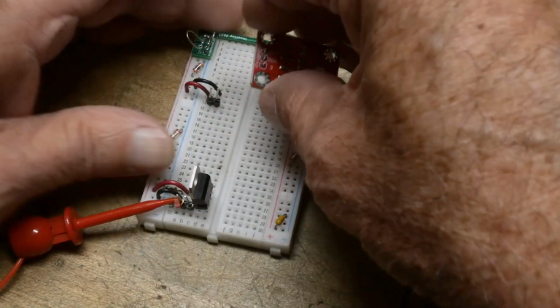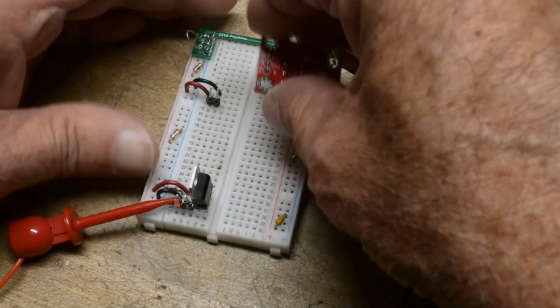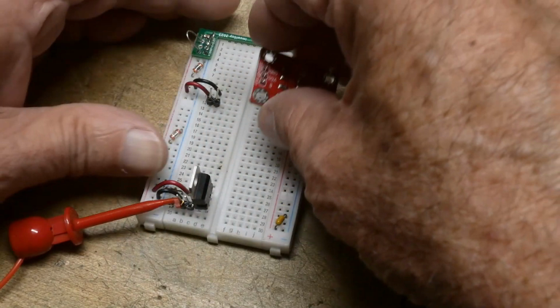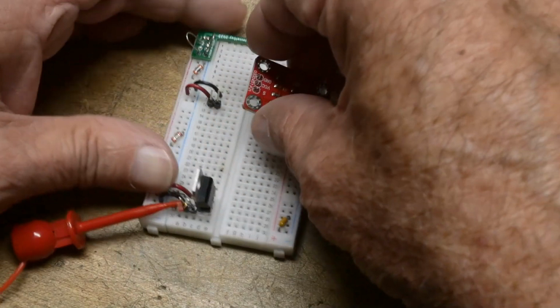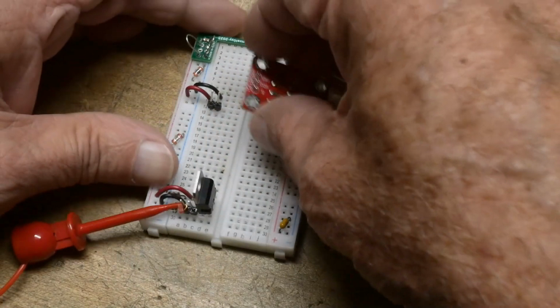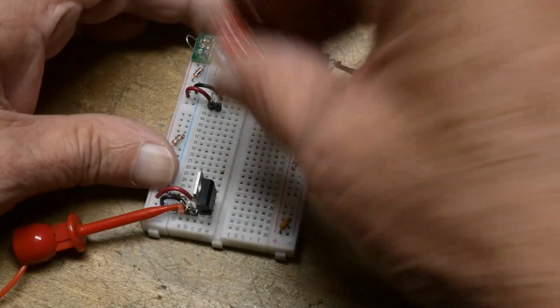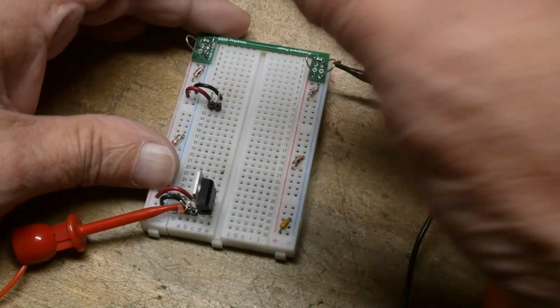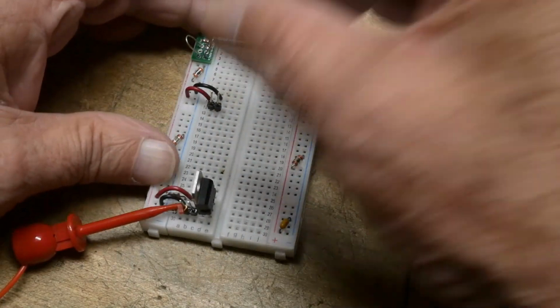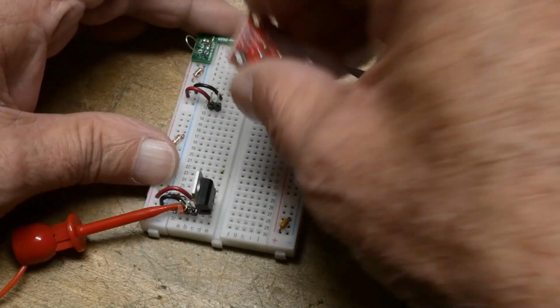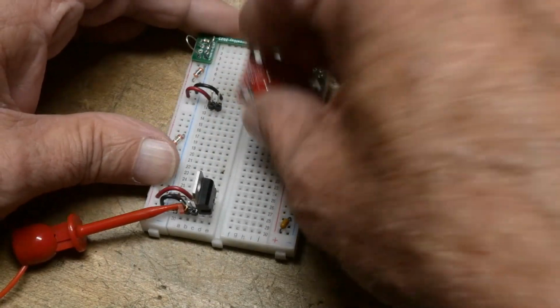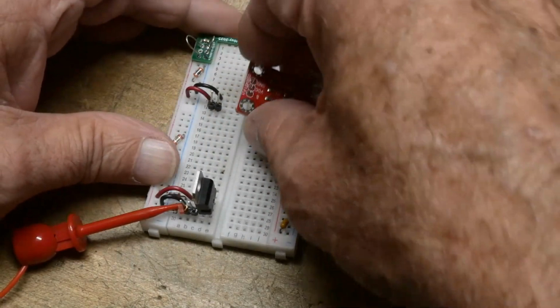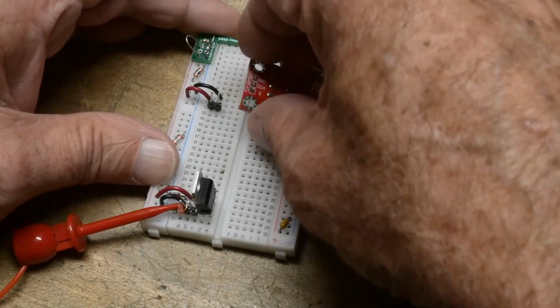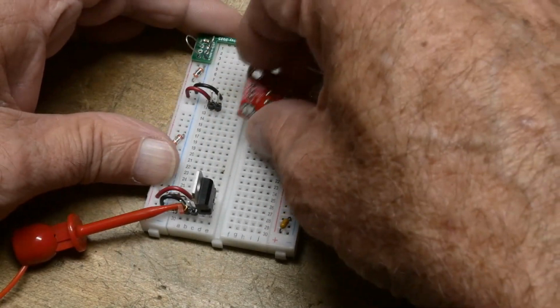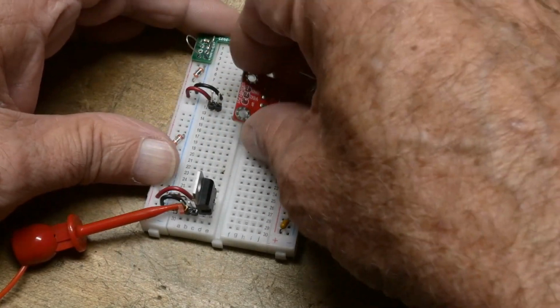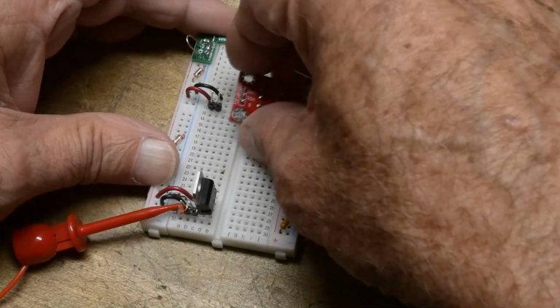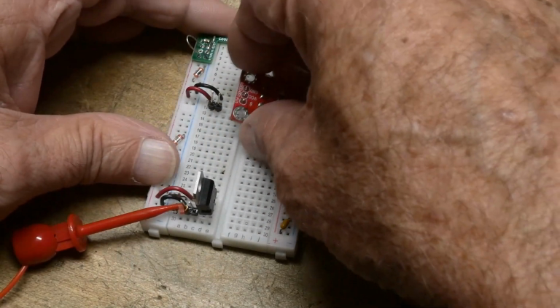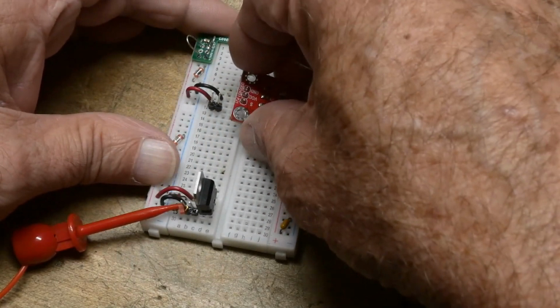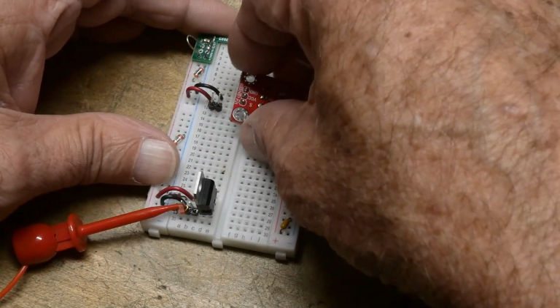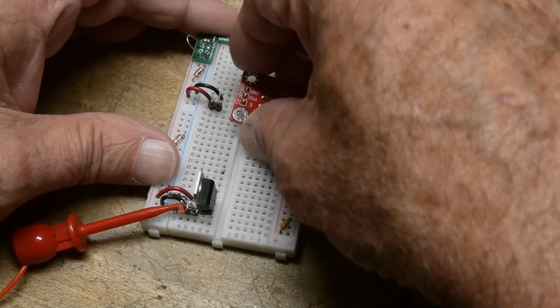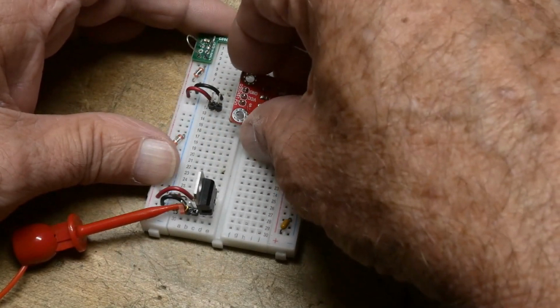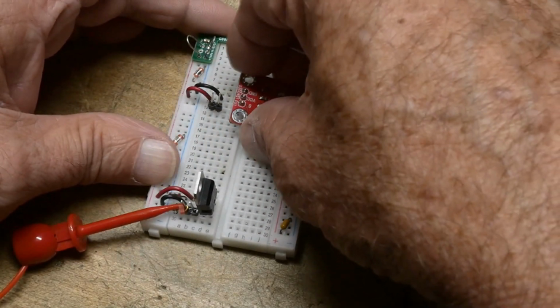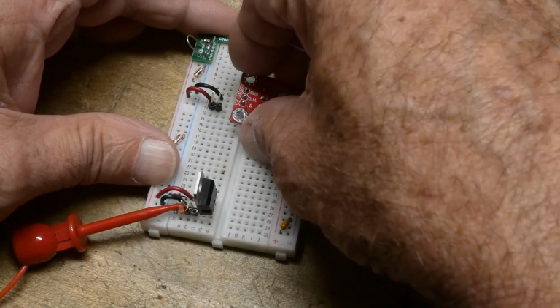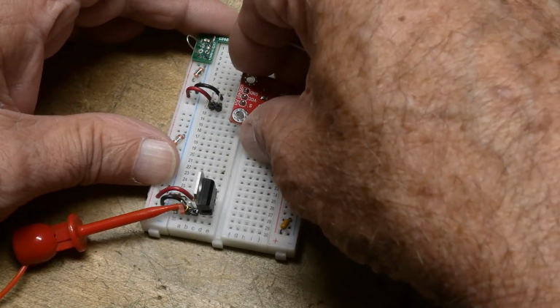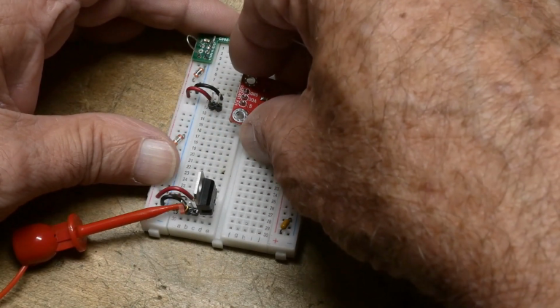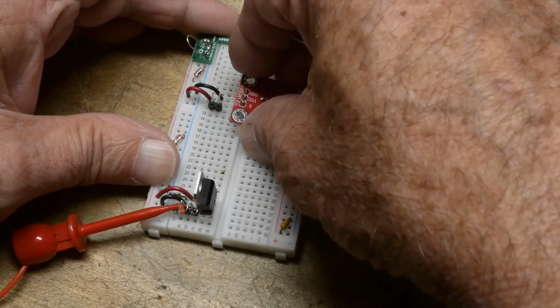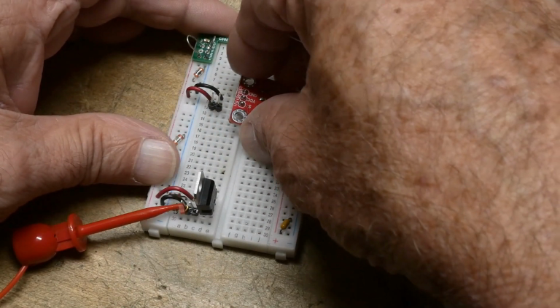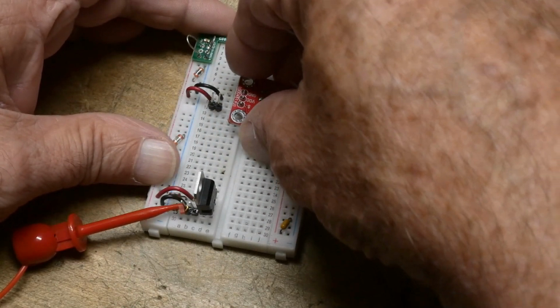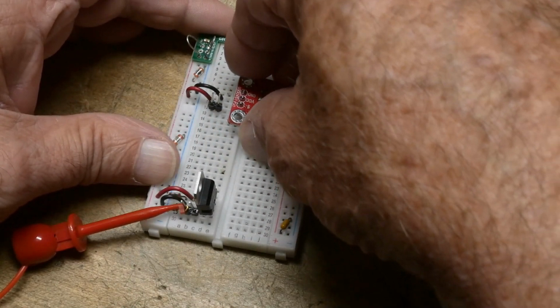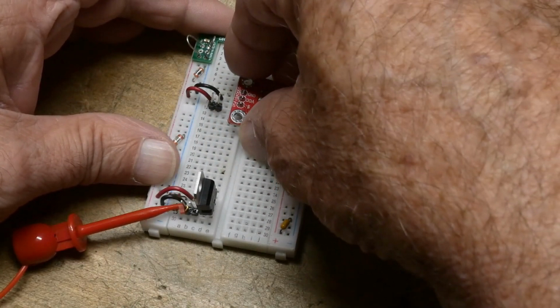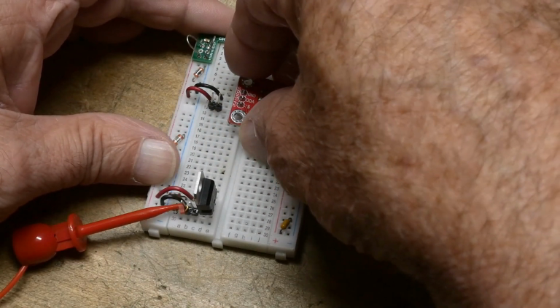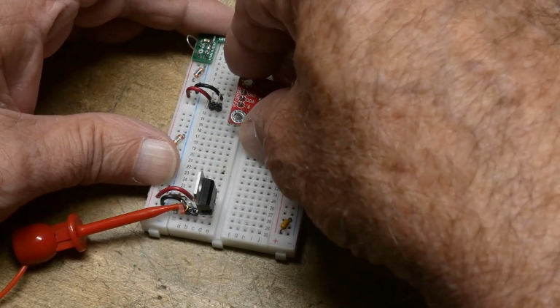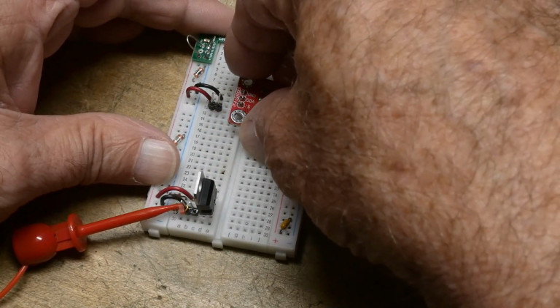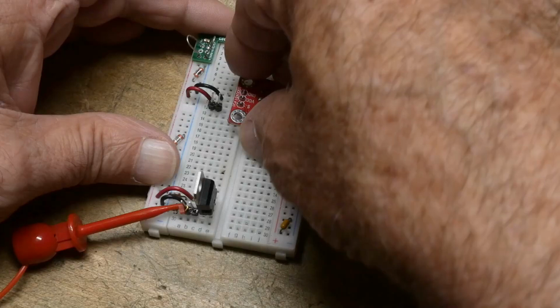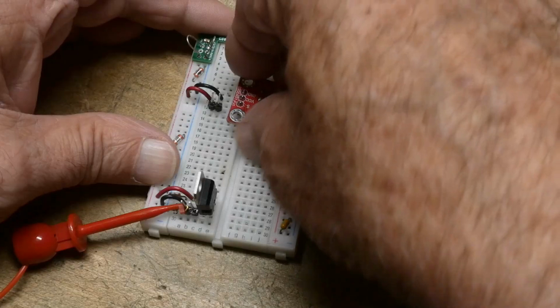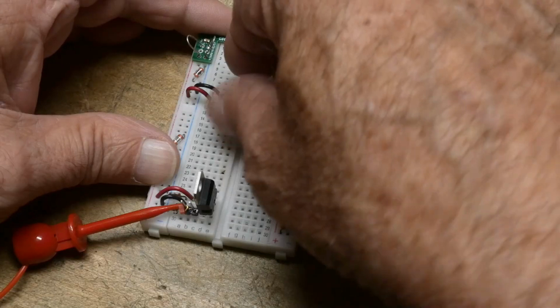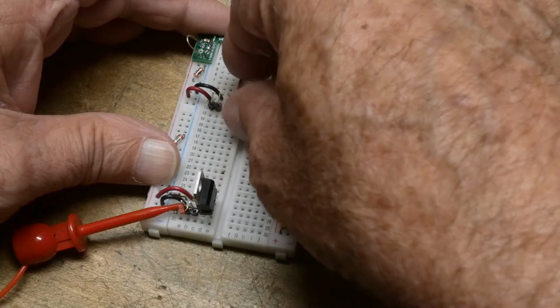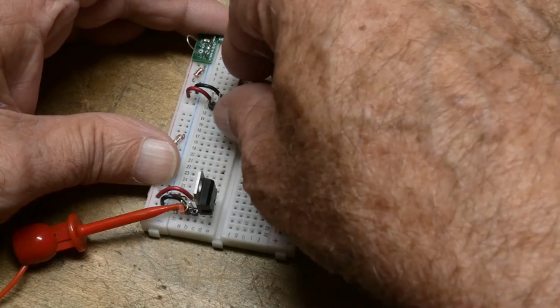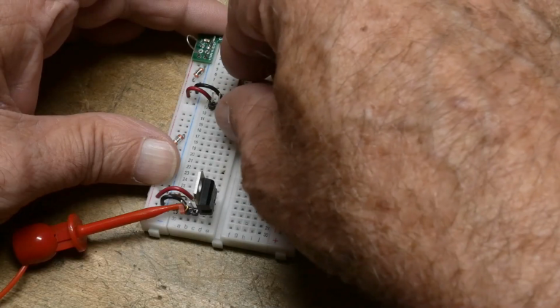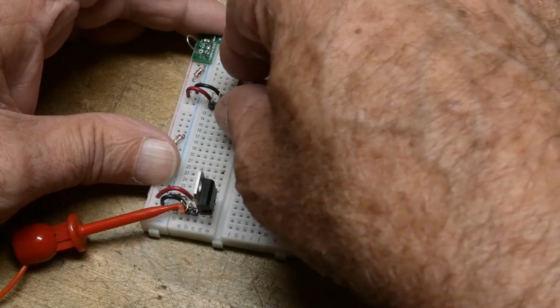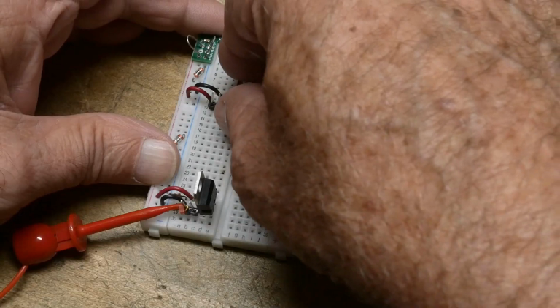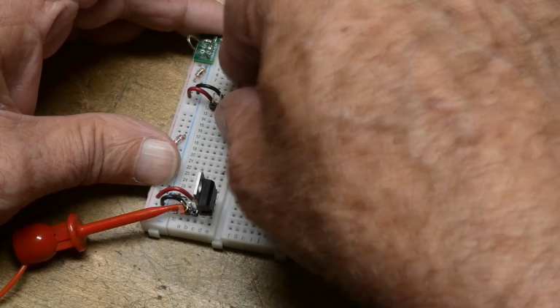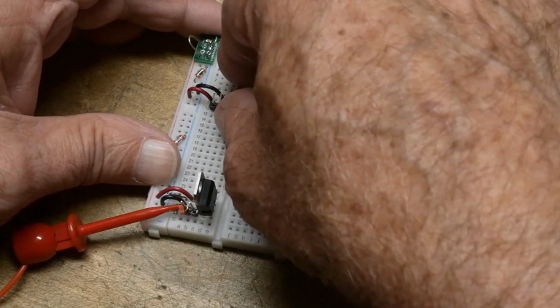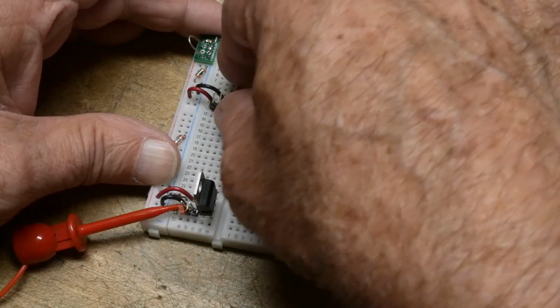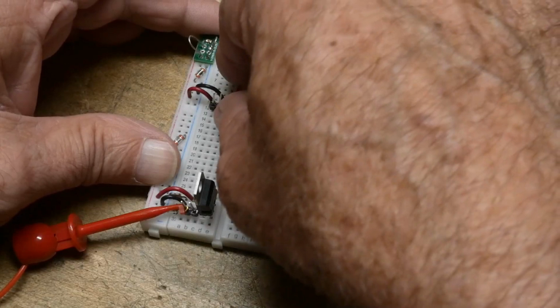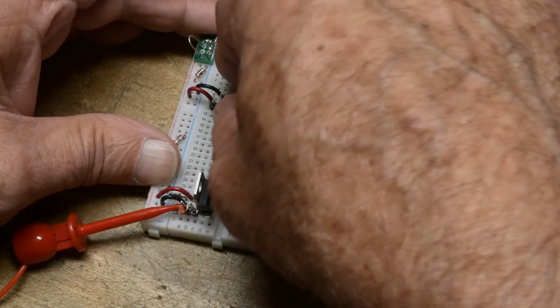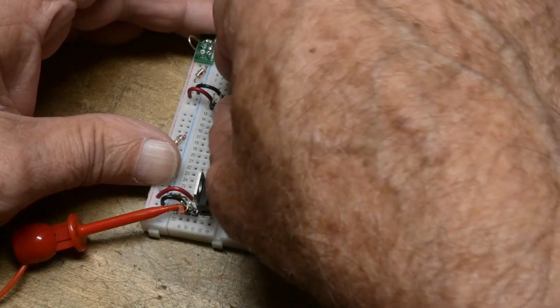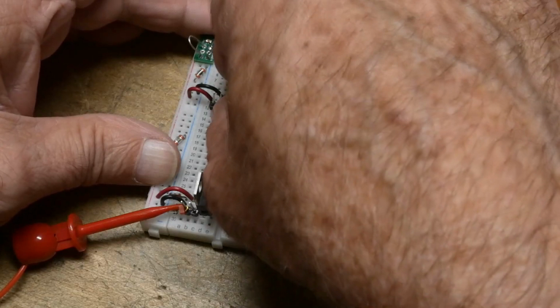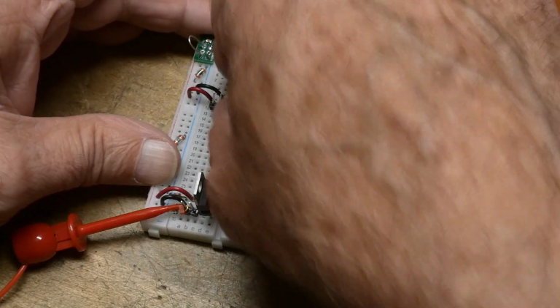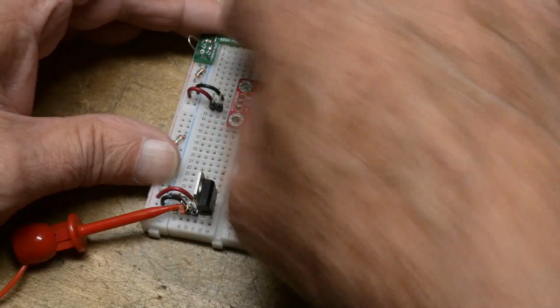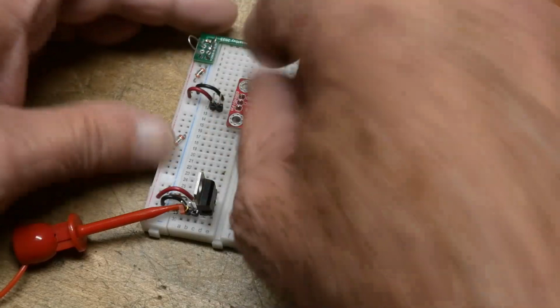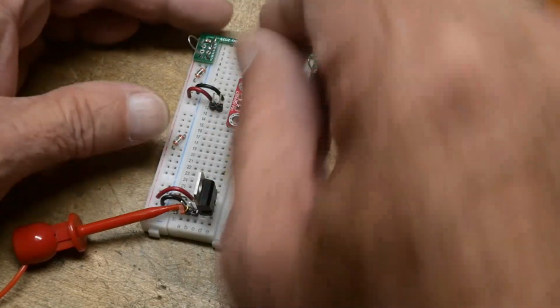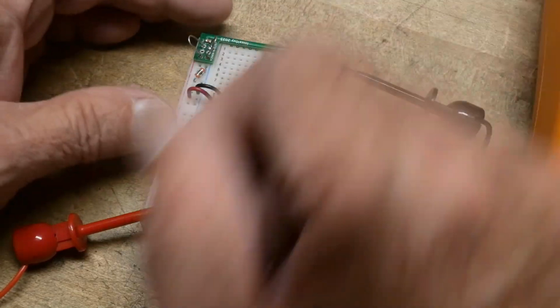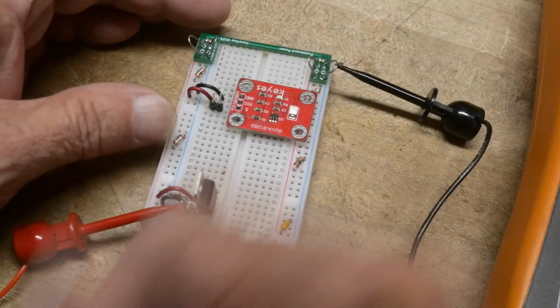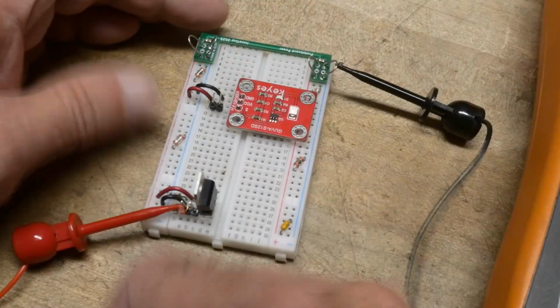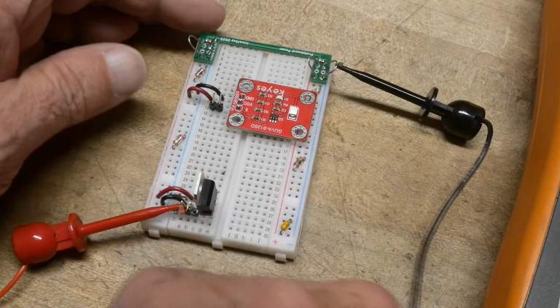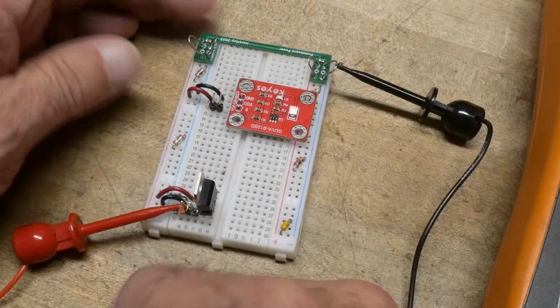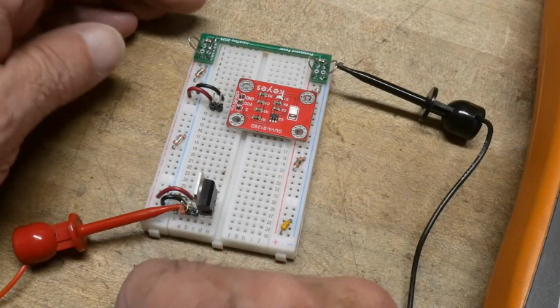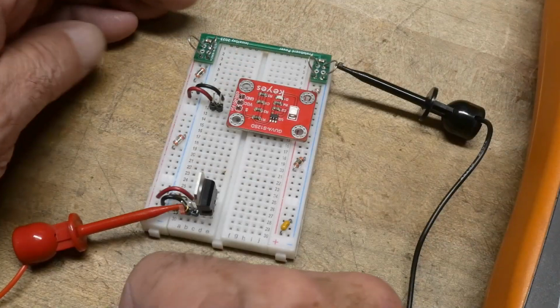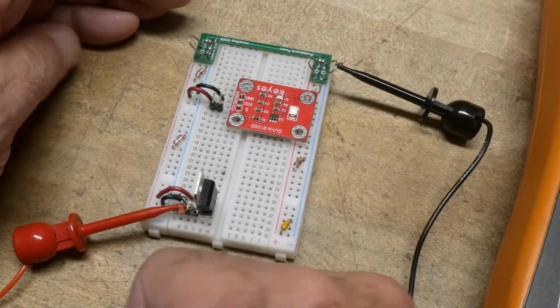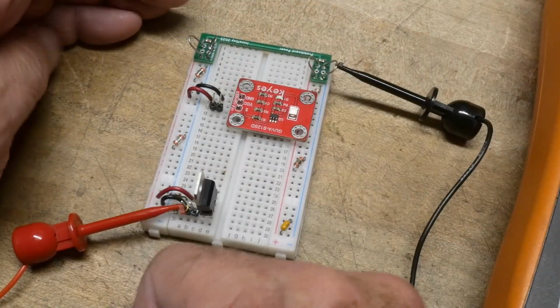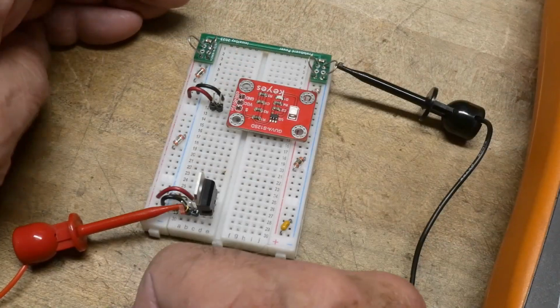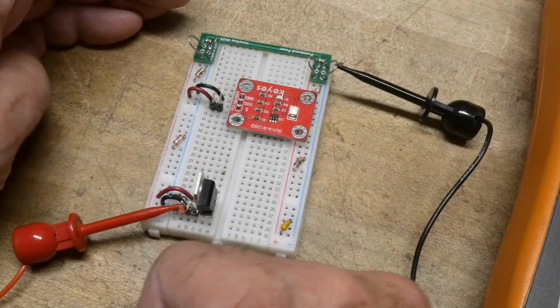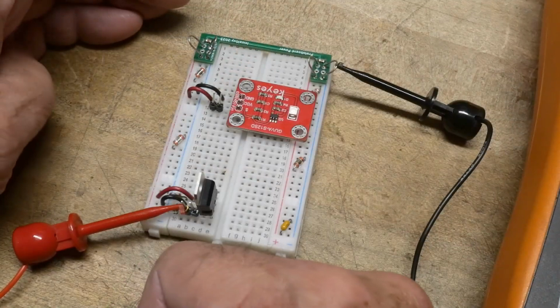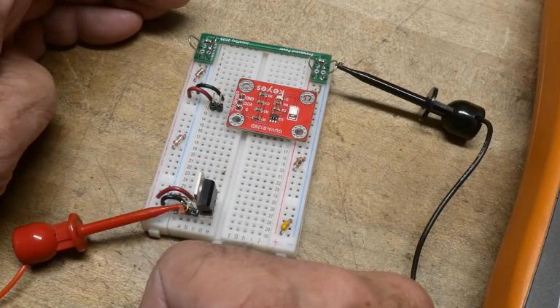You can also get these types of things with an I2C output, but this one is the voltage output.